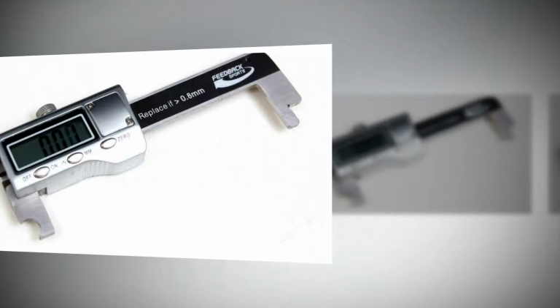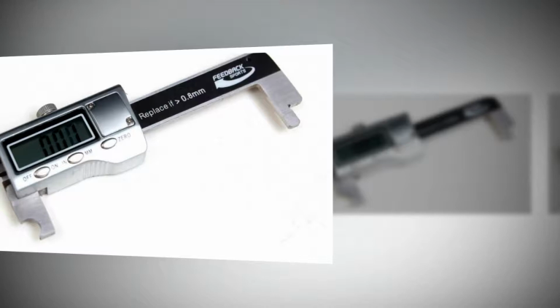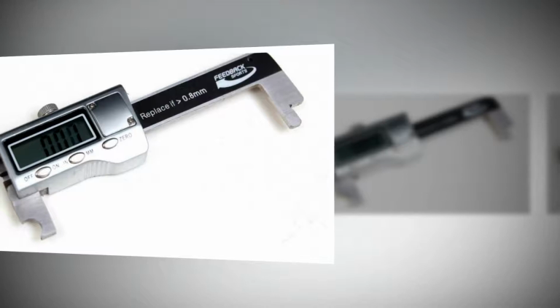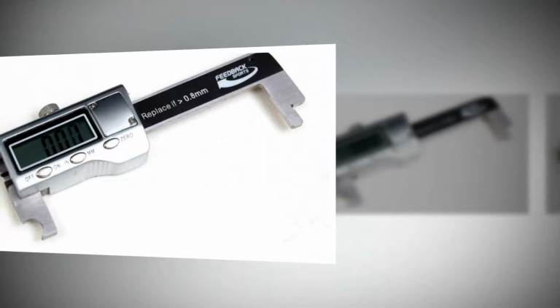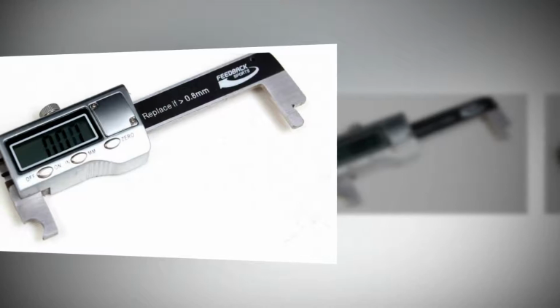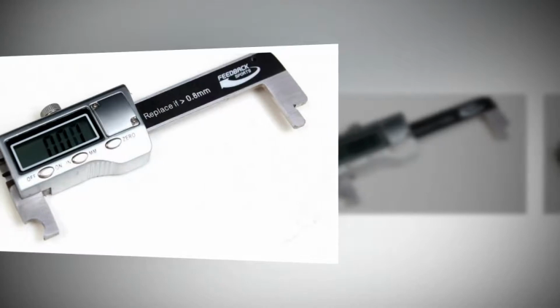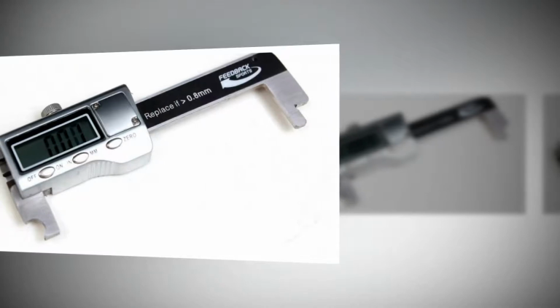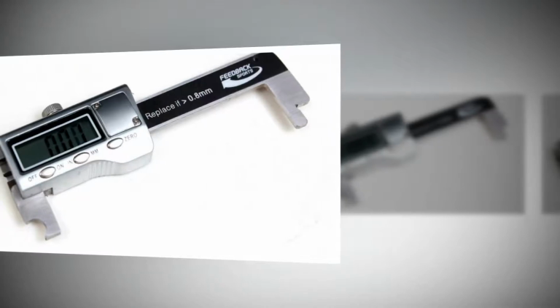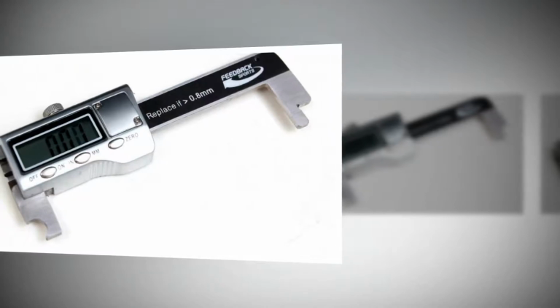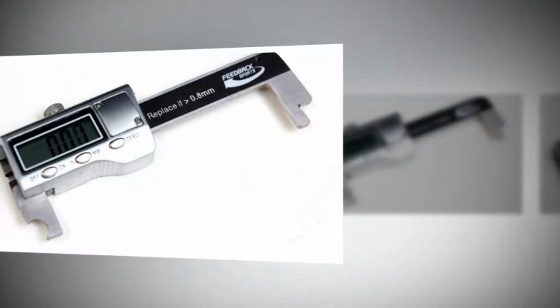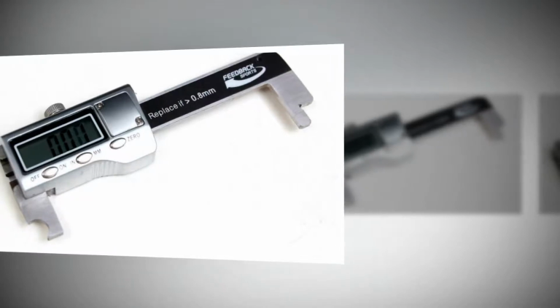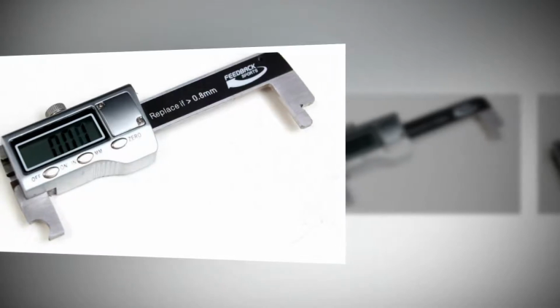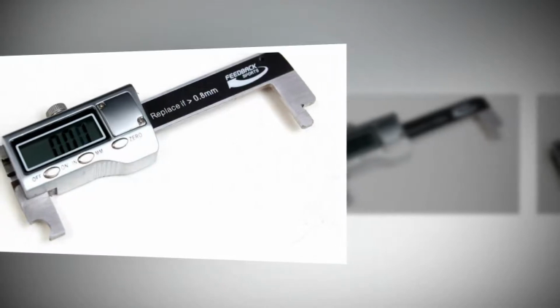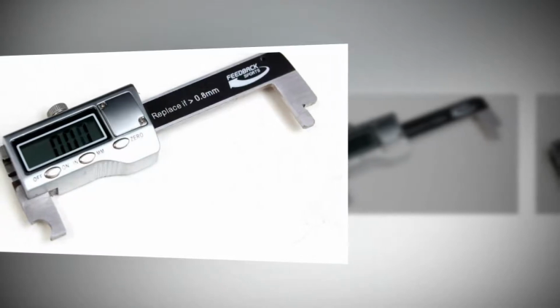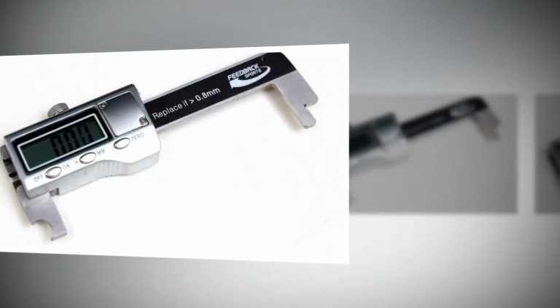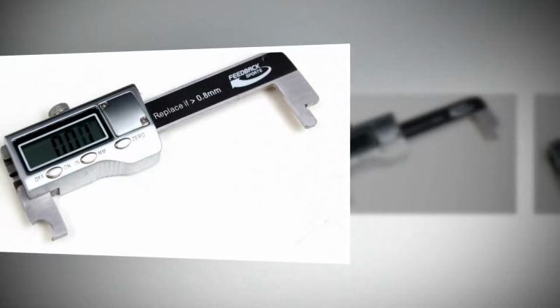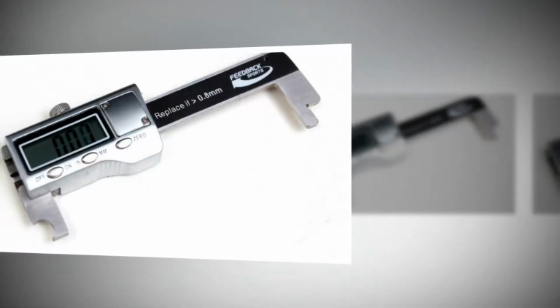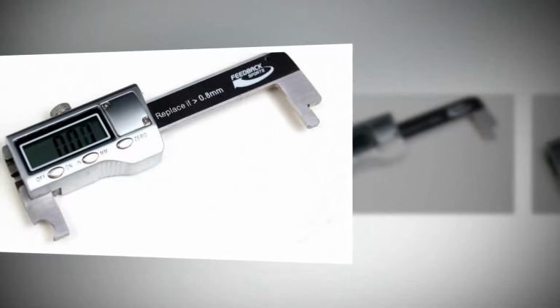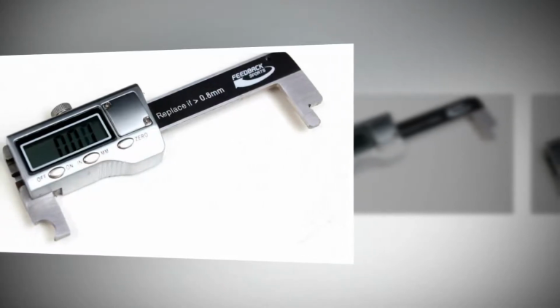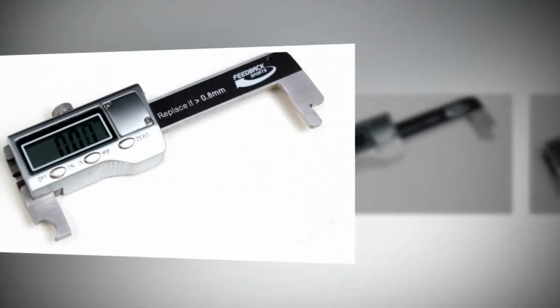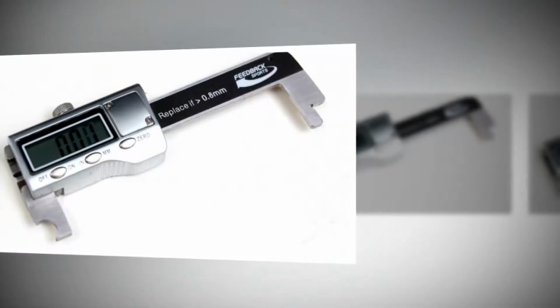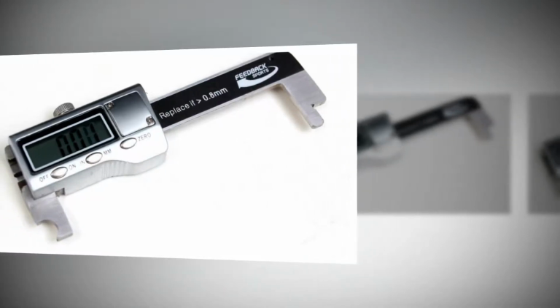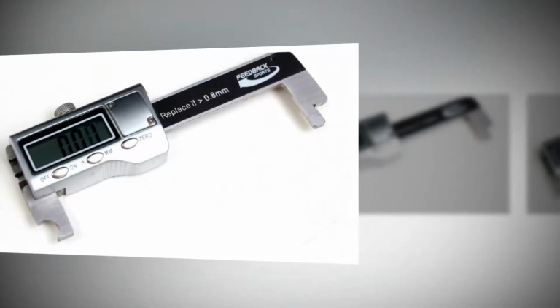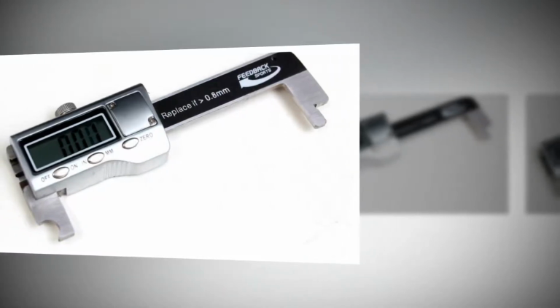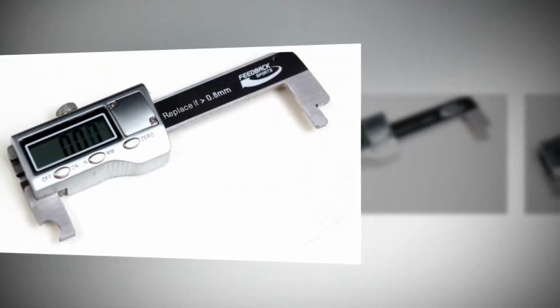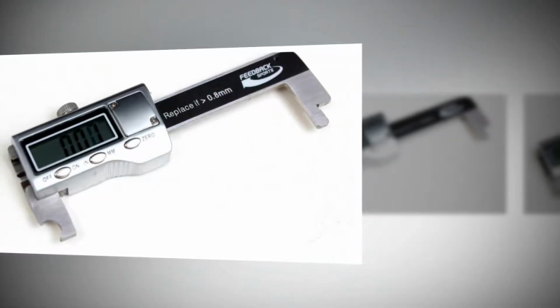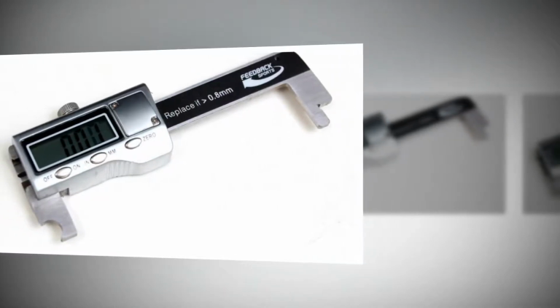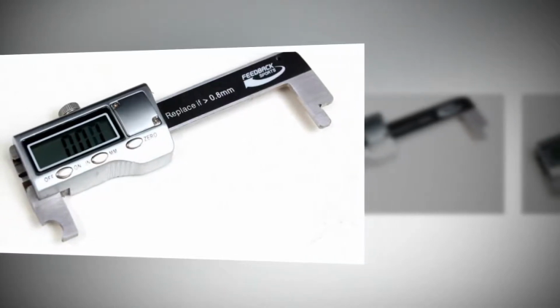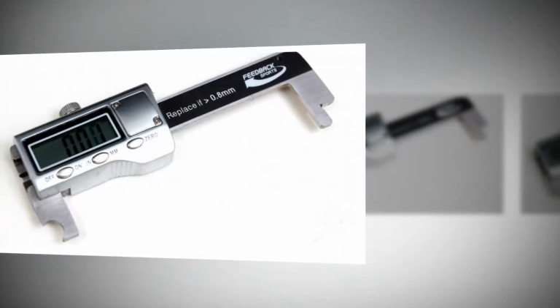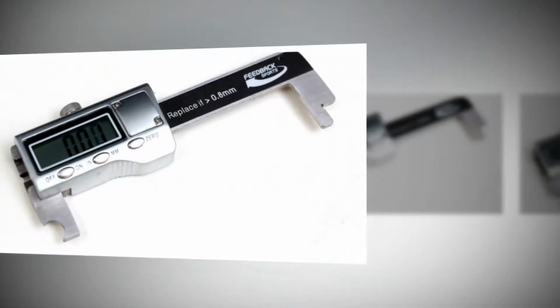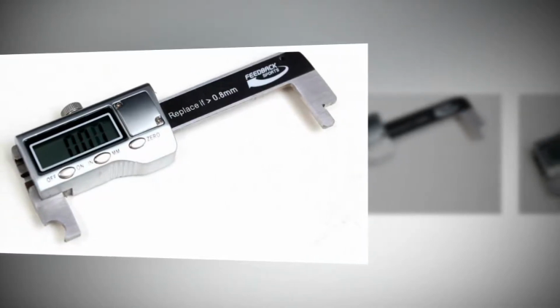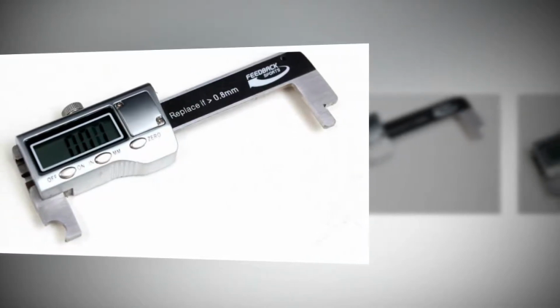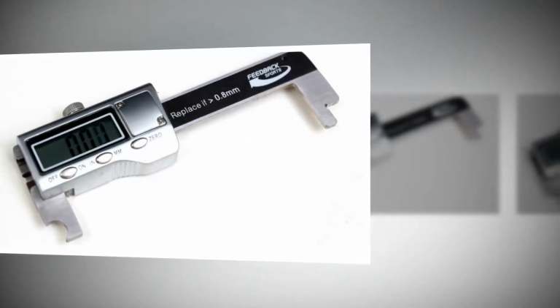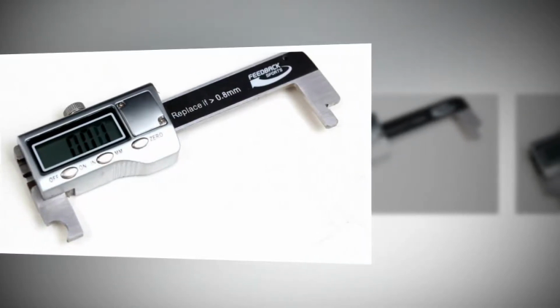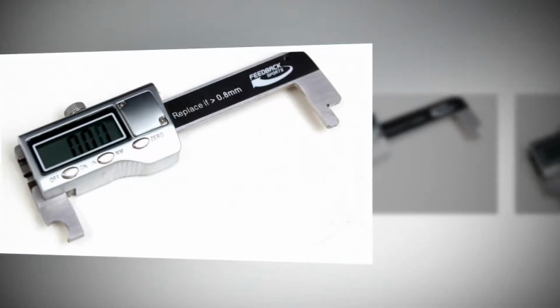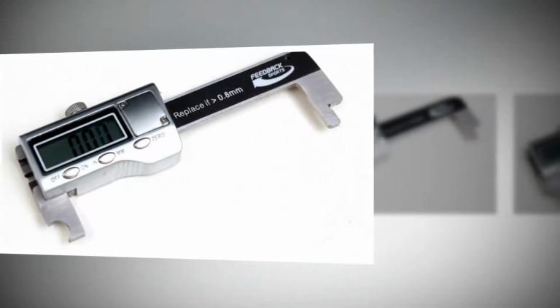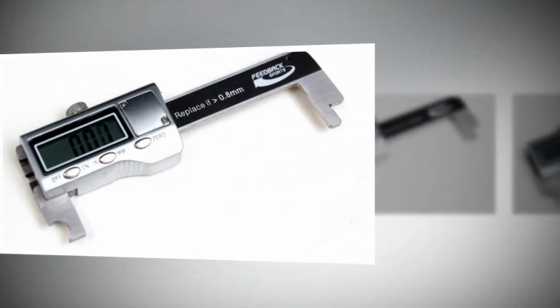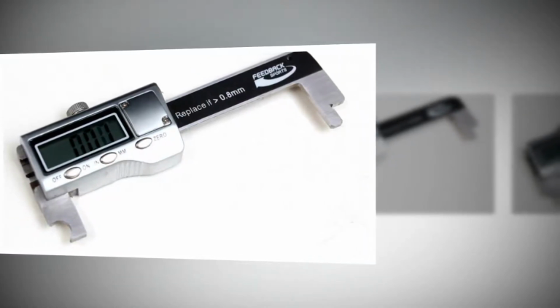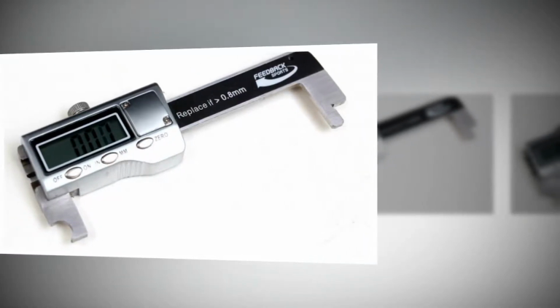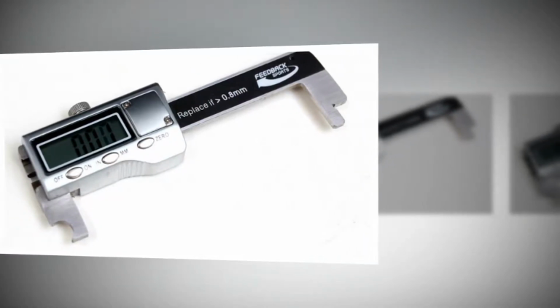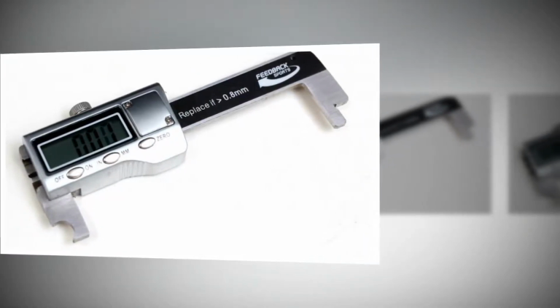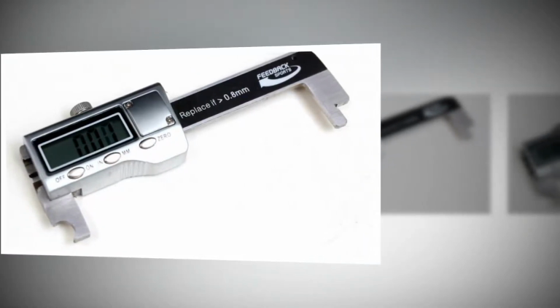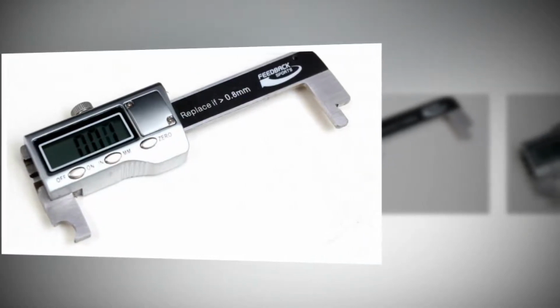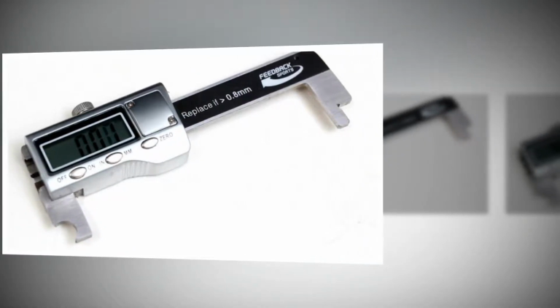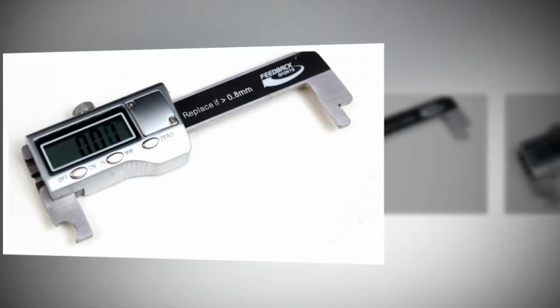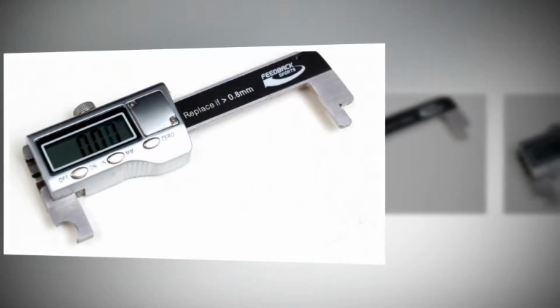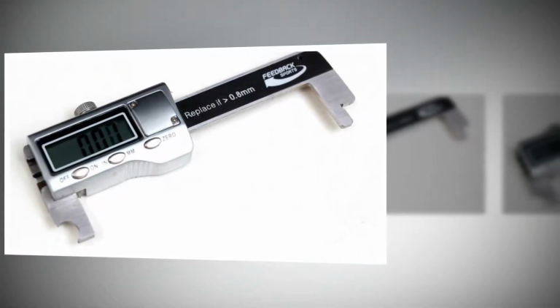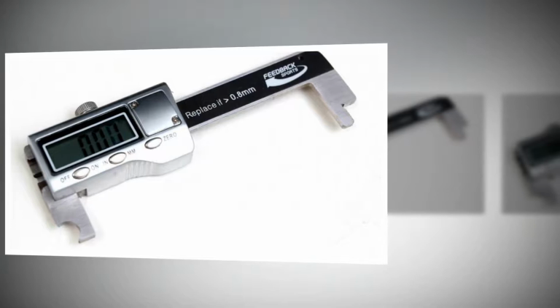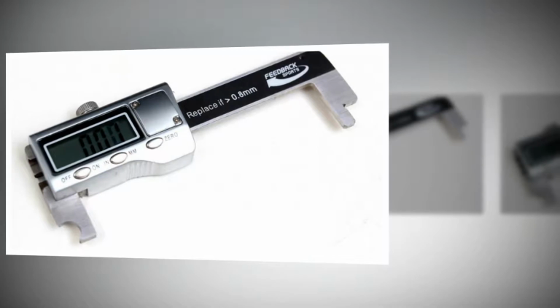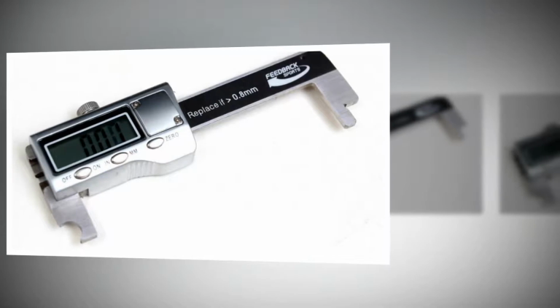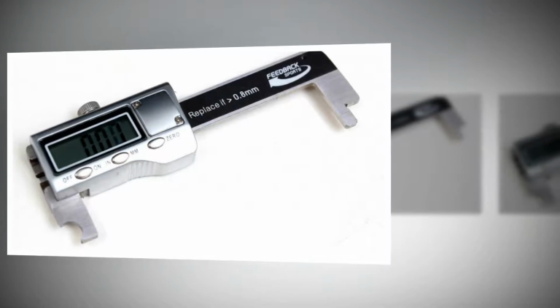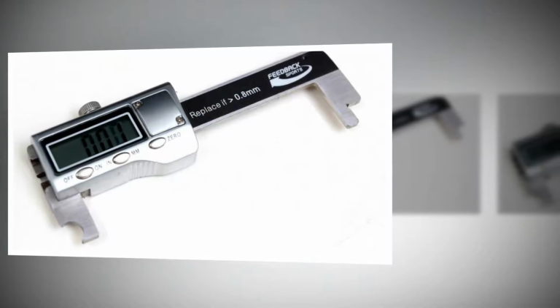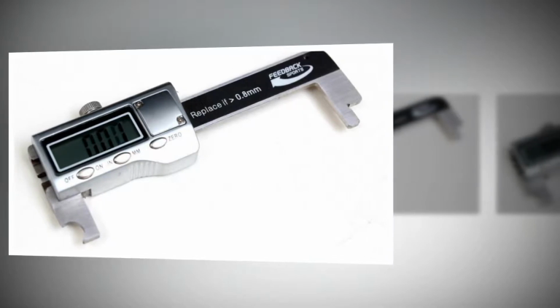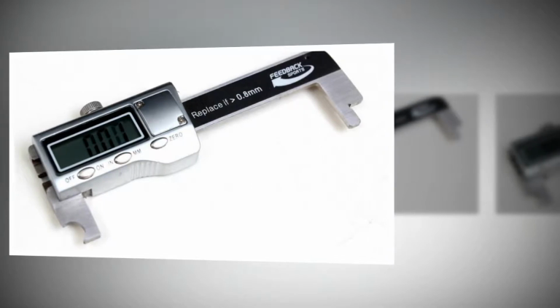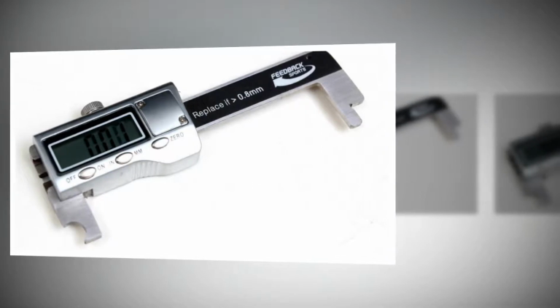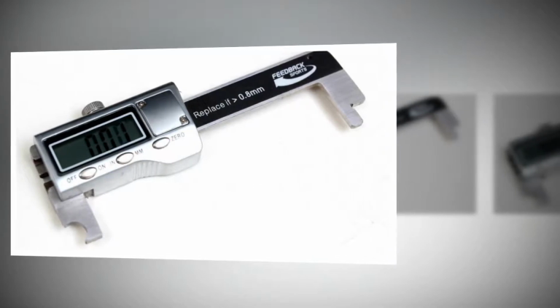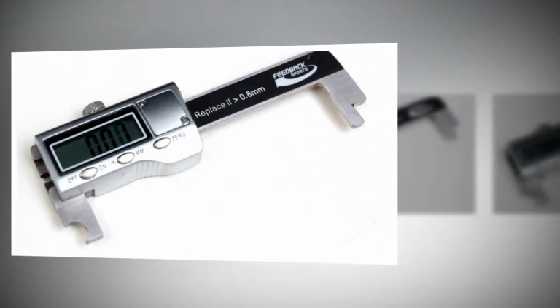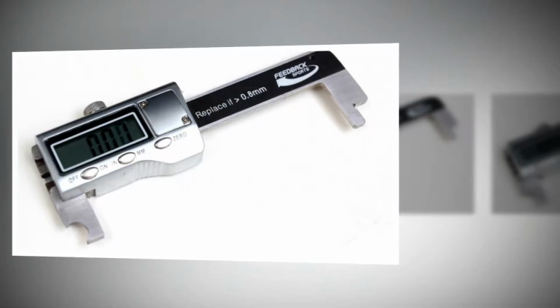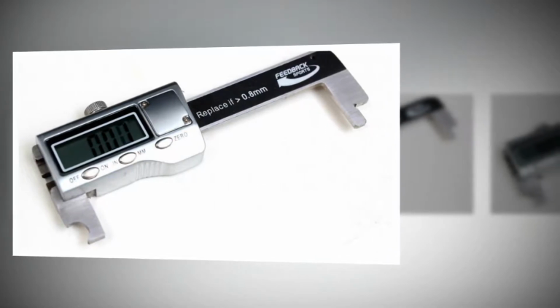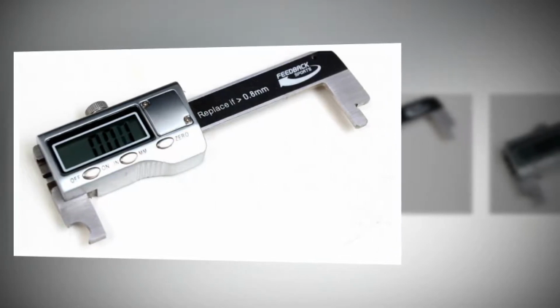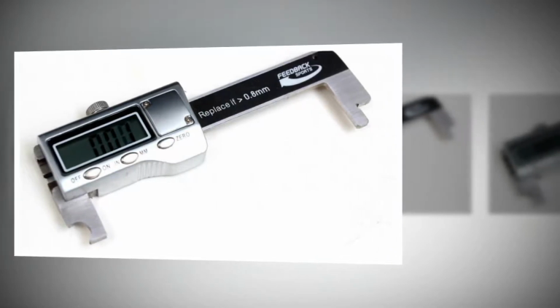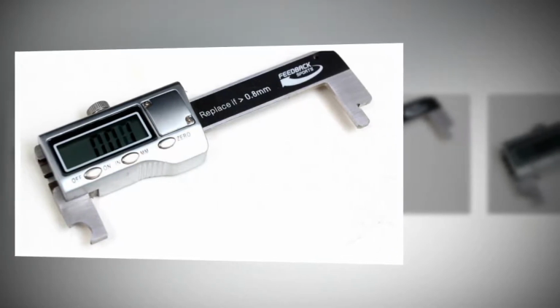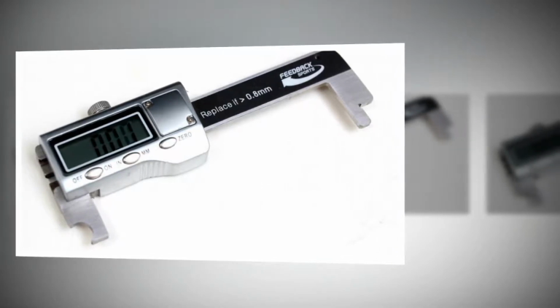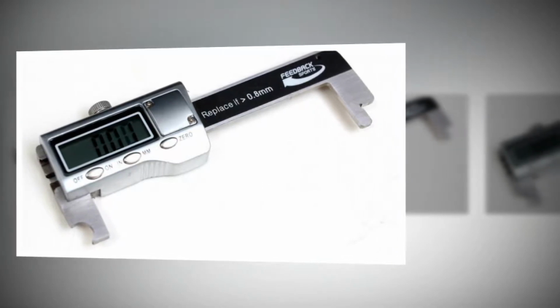Essentially a modified digital caliper, the Feedback Sports chain gauge eliminates the guesswork when determining chain wear.